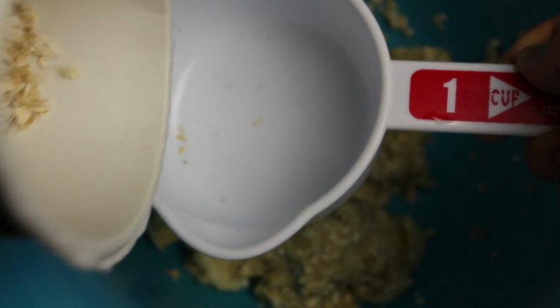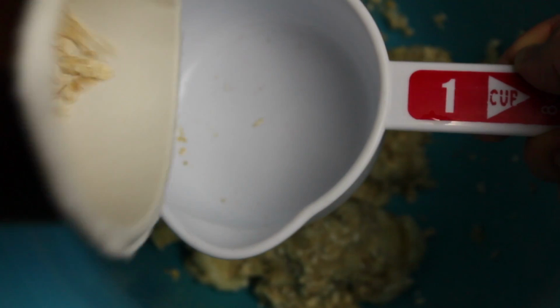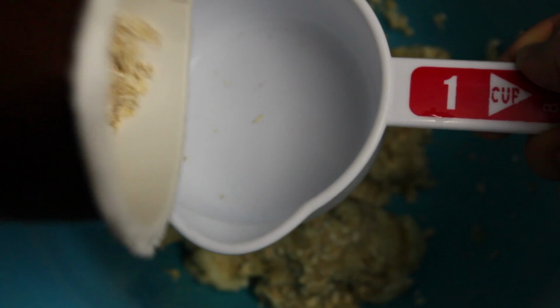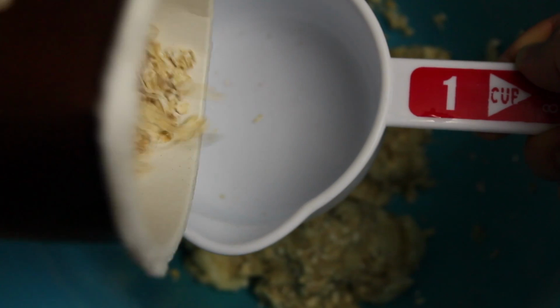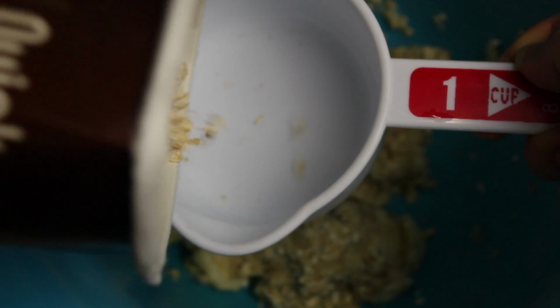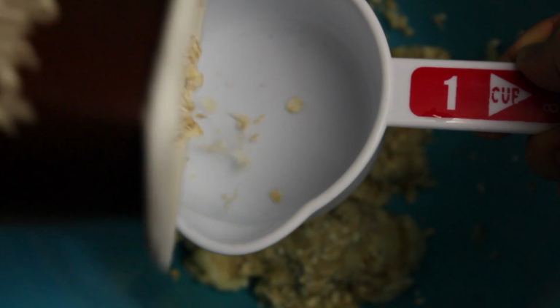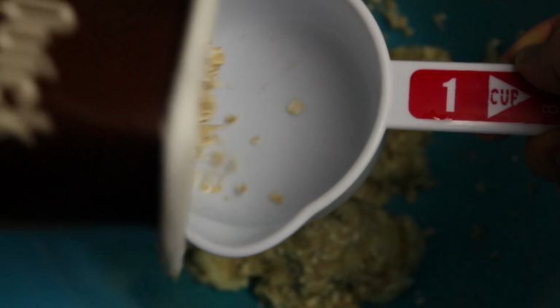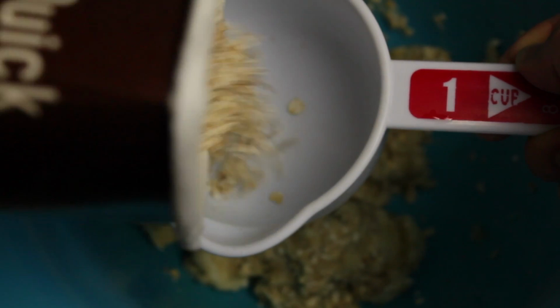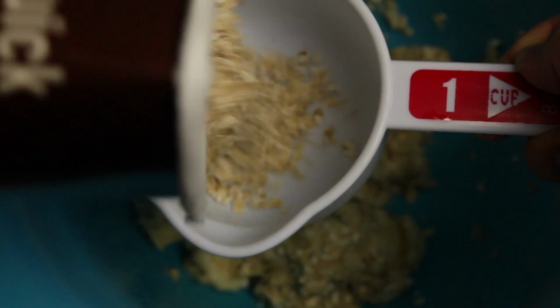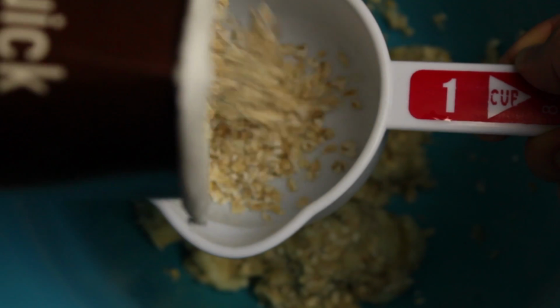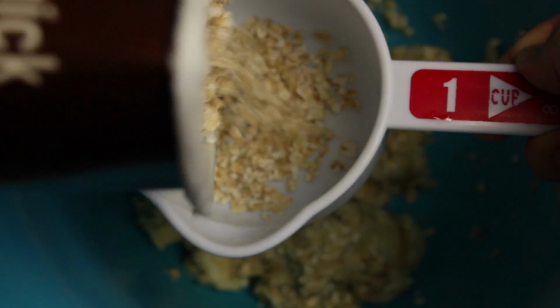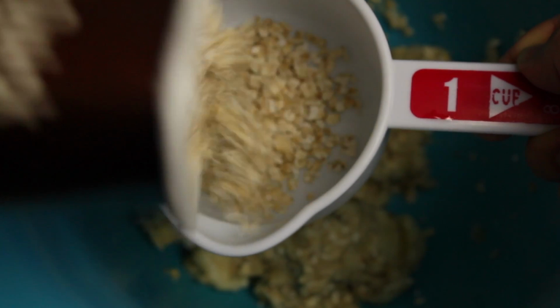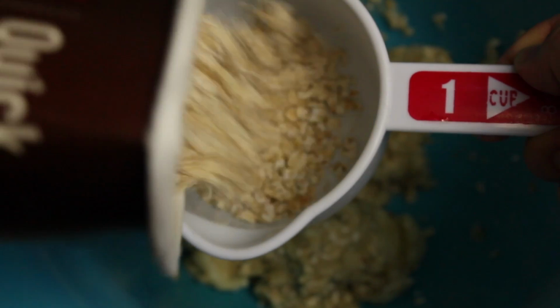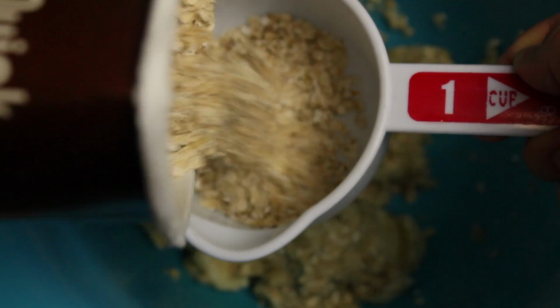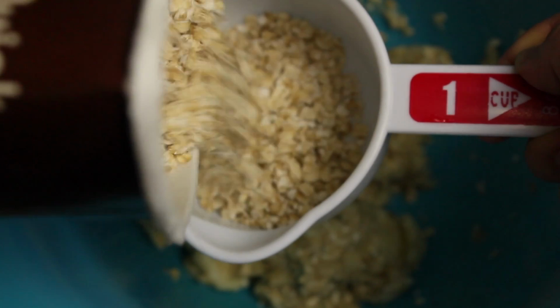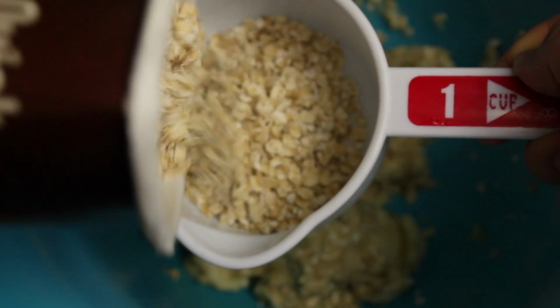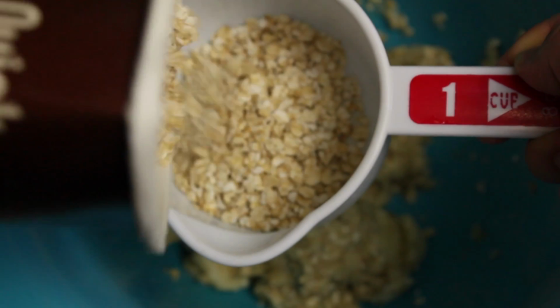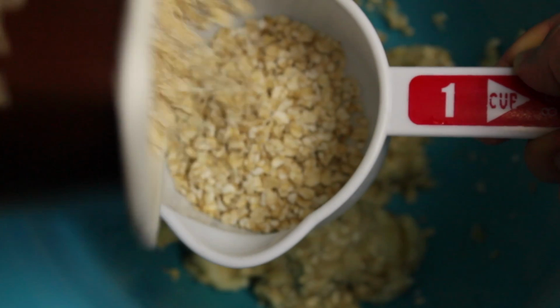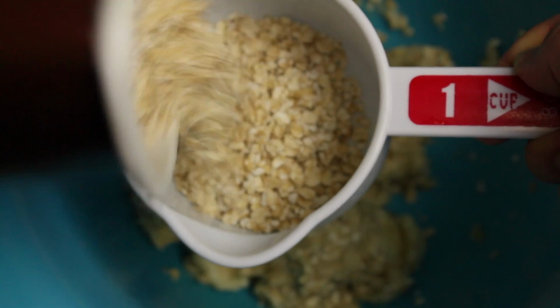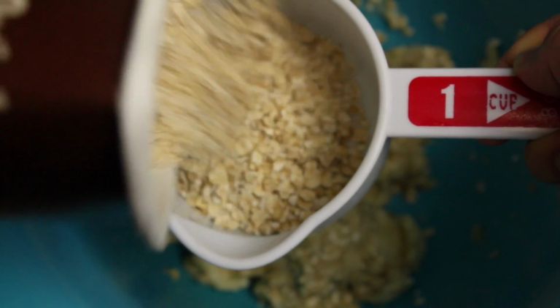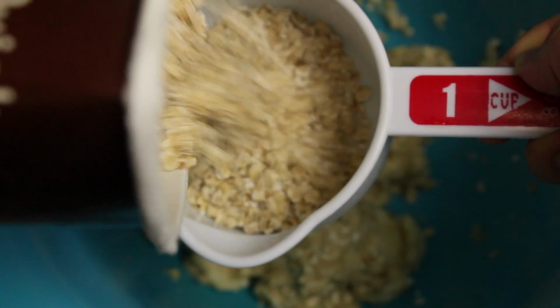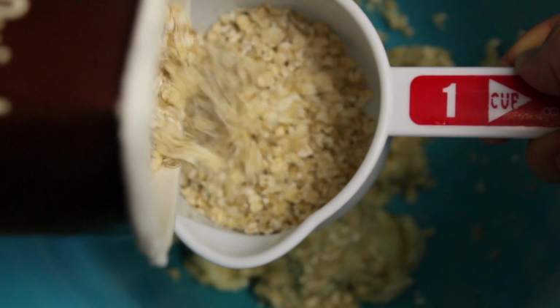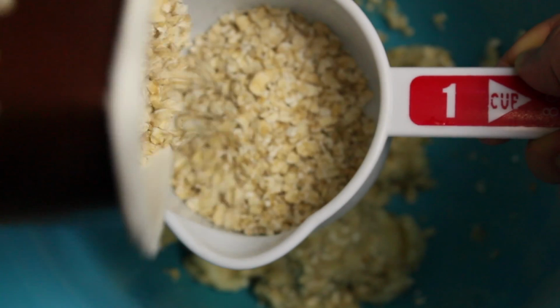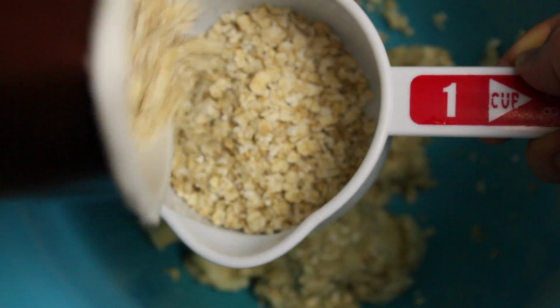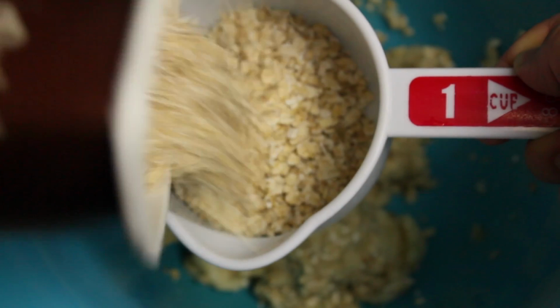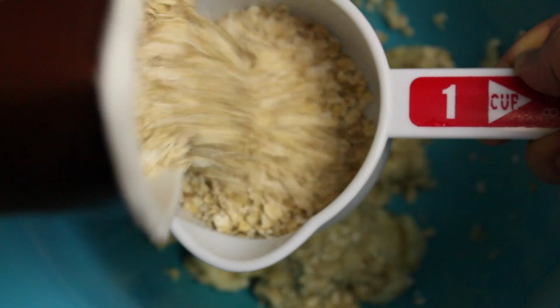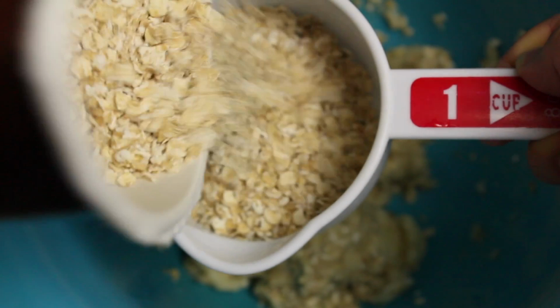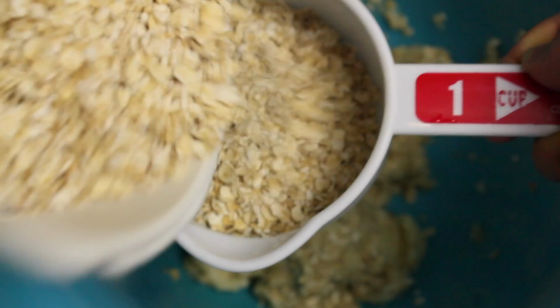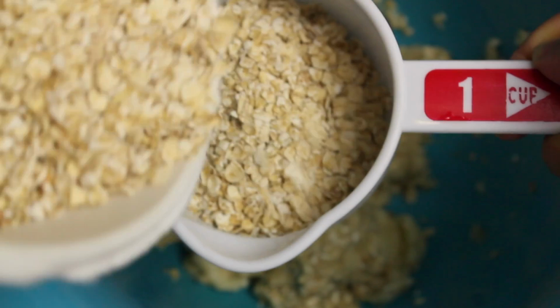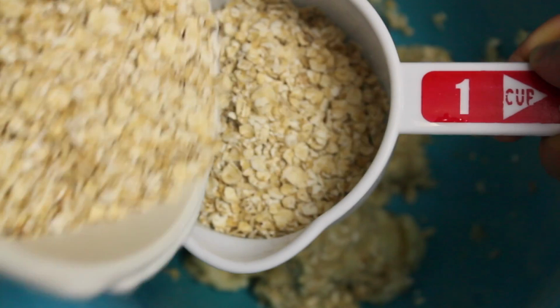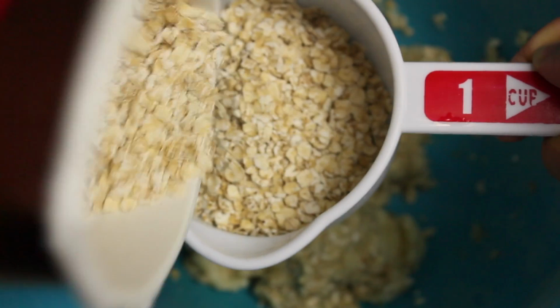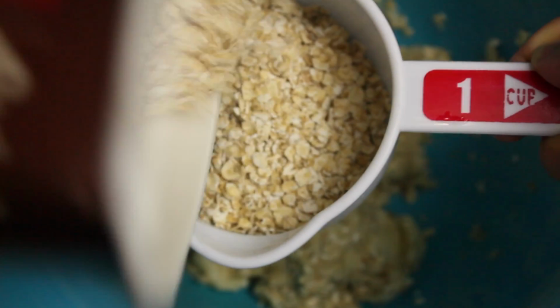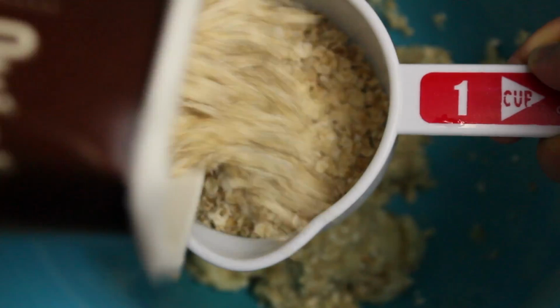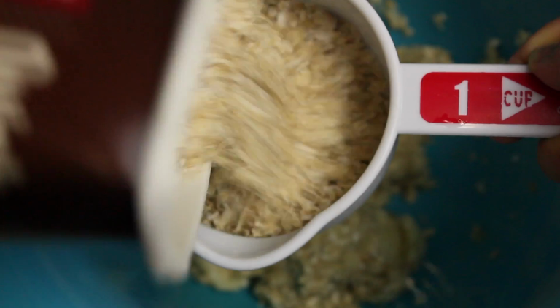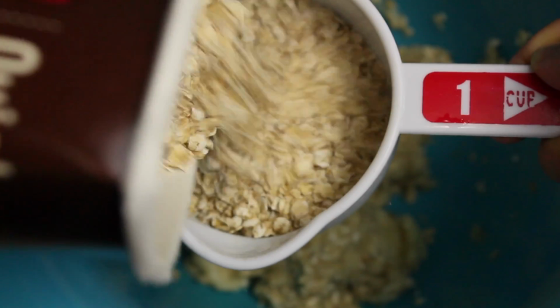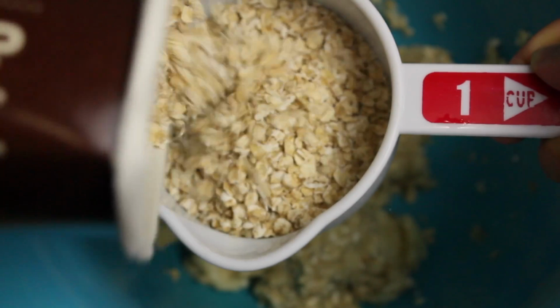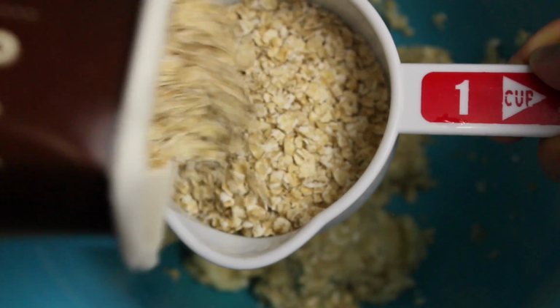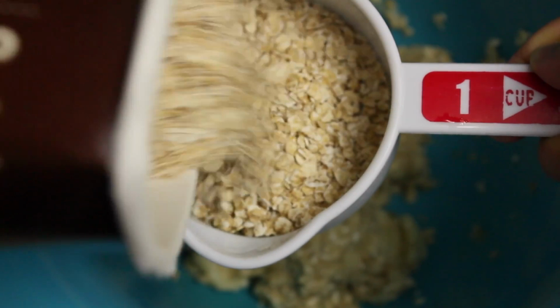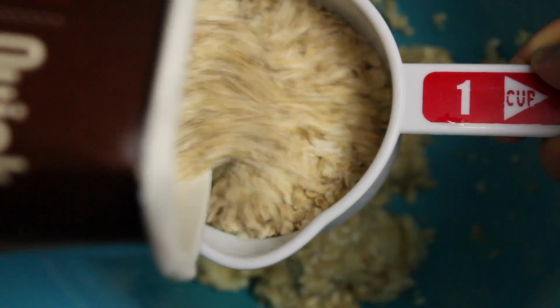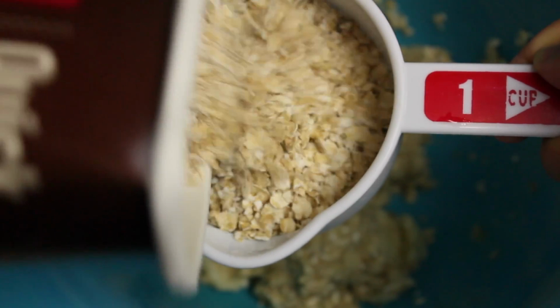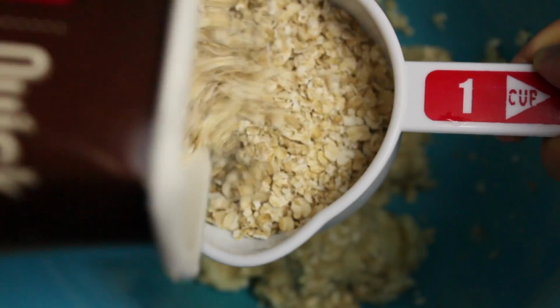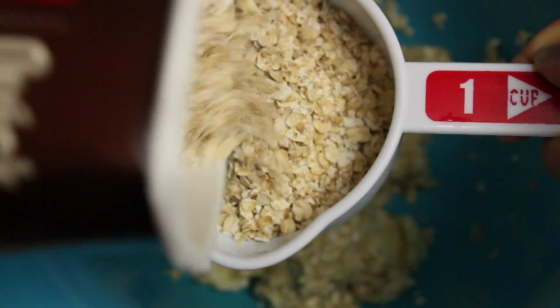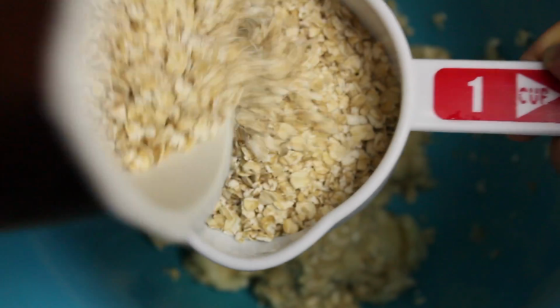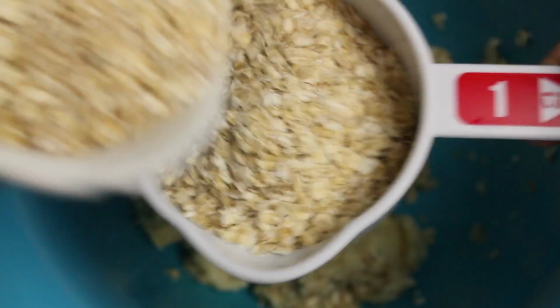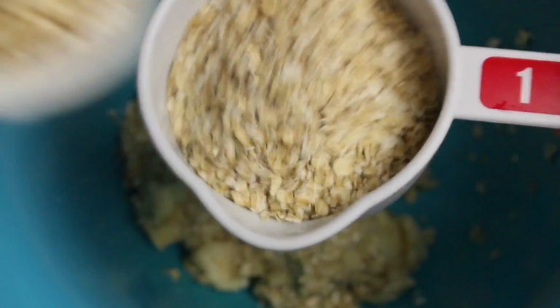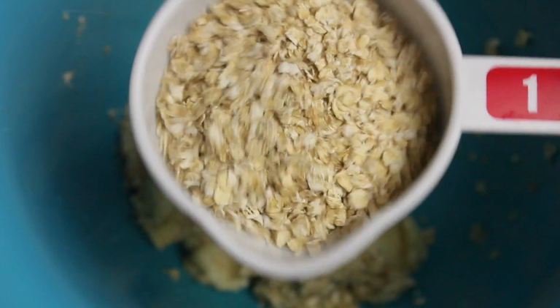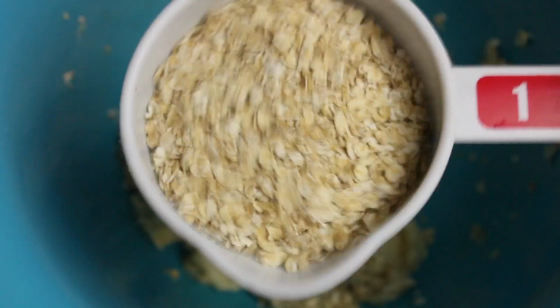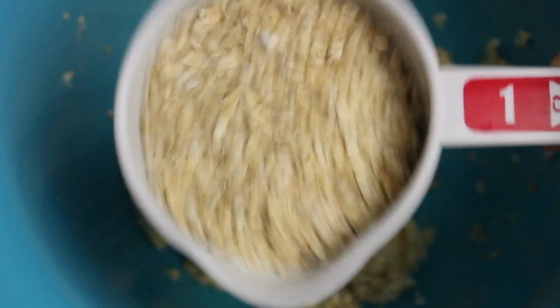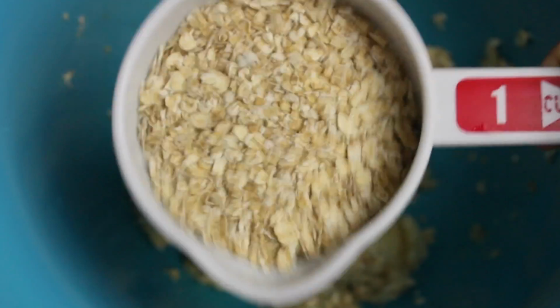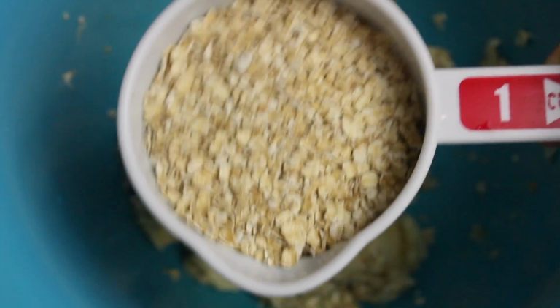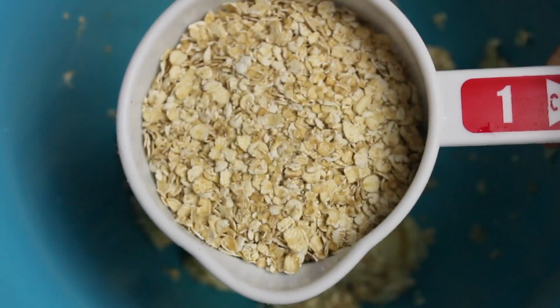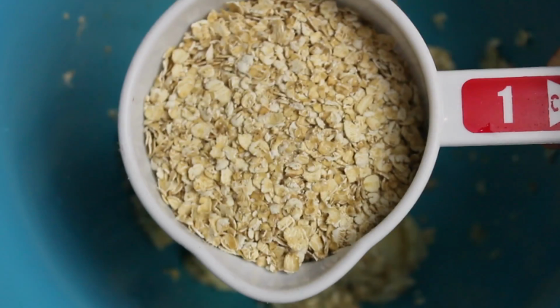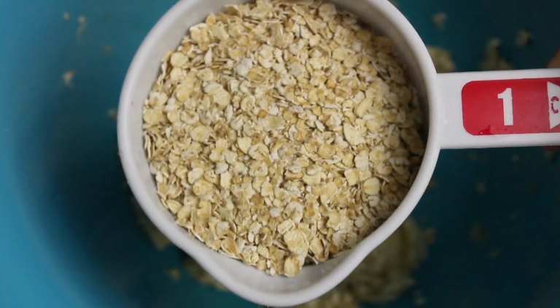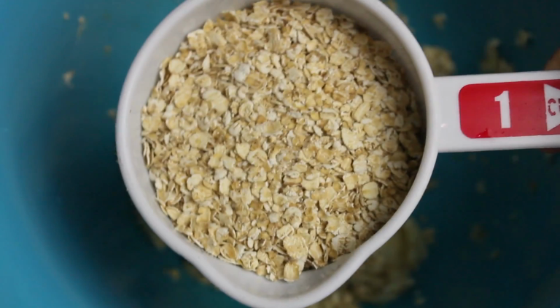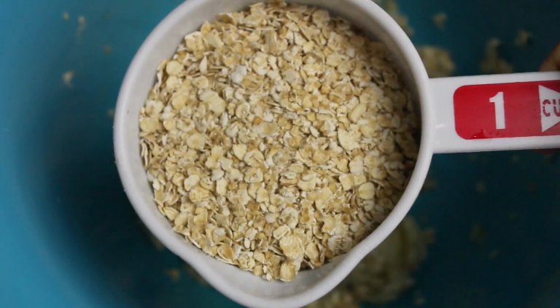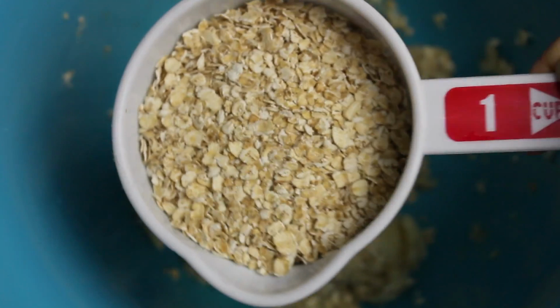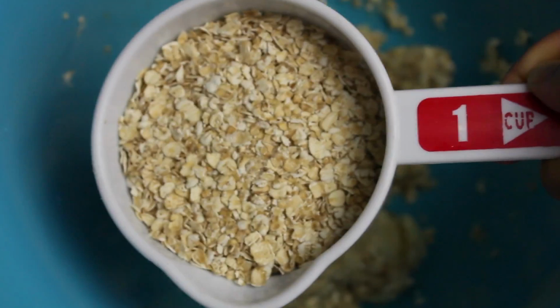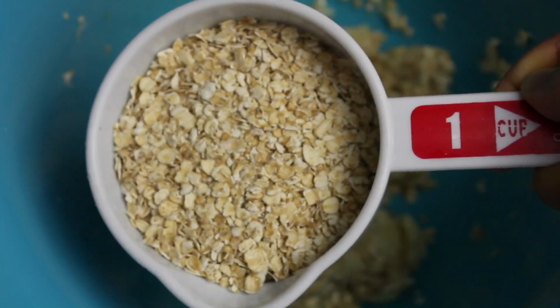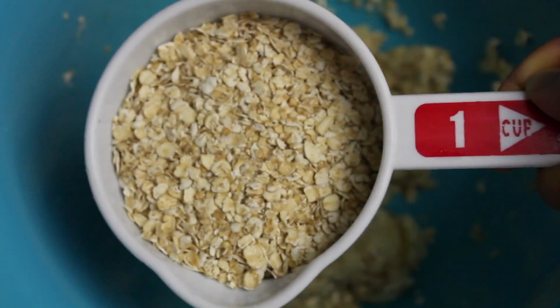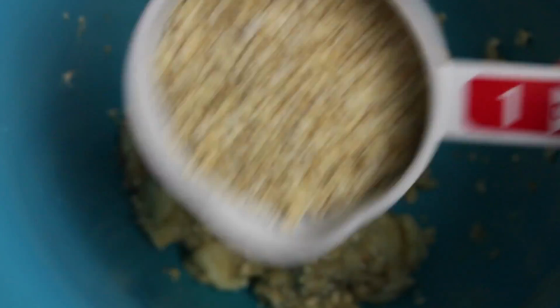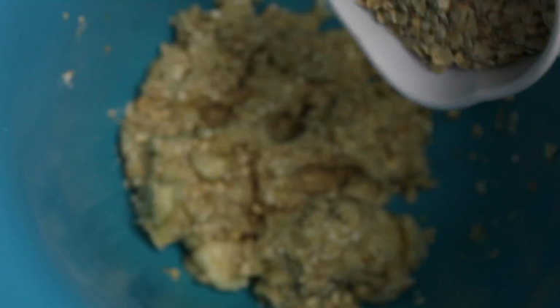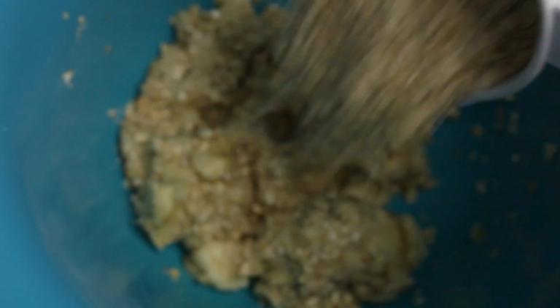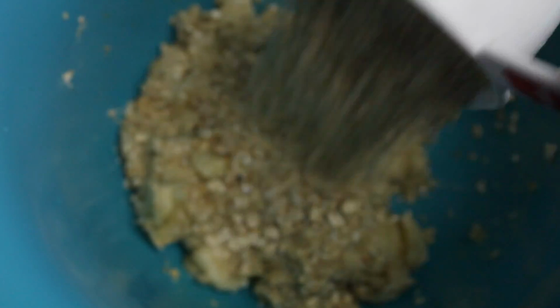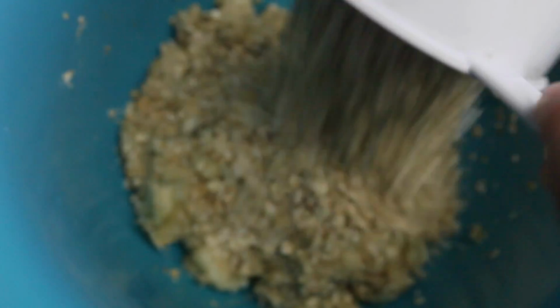I need one more, so that's perfectly fine. Add that in there and mix it all in there again.